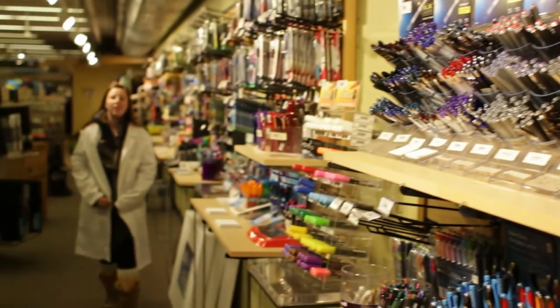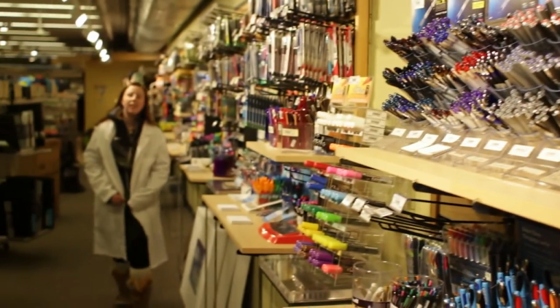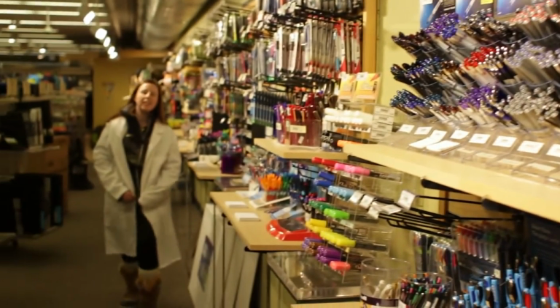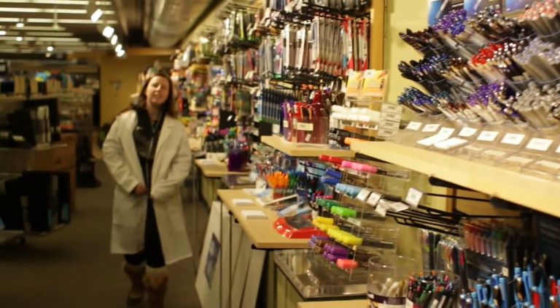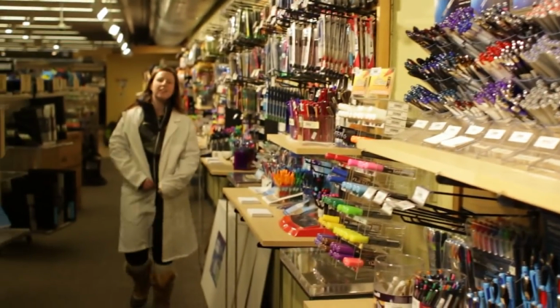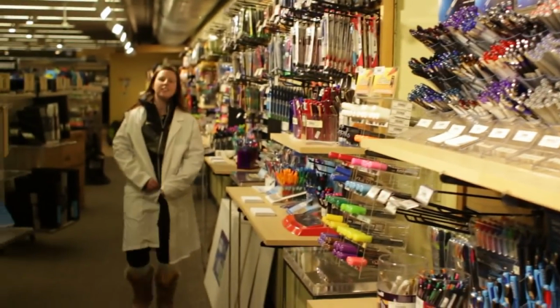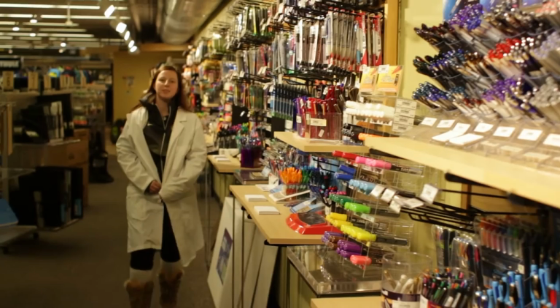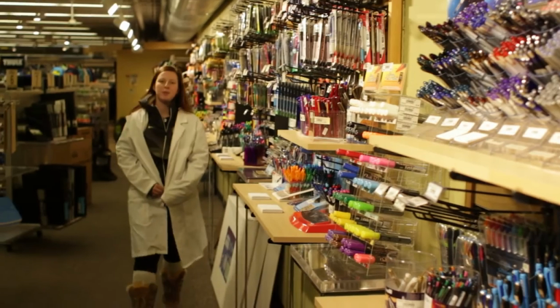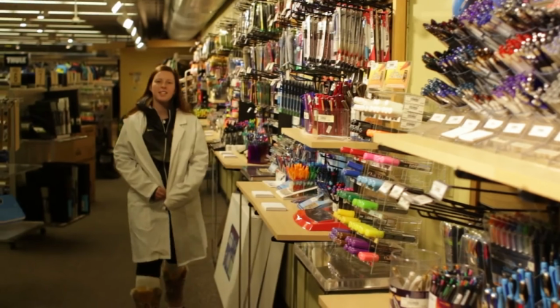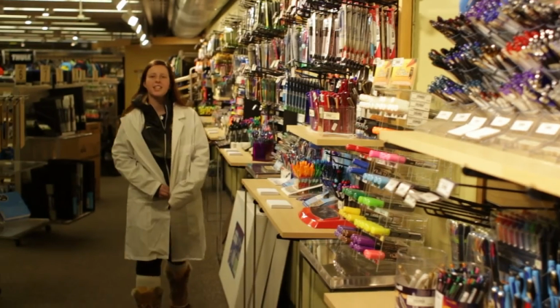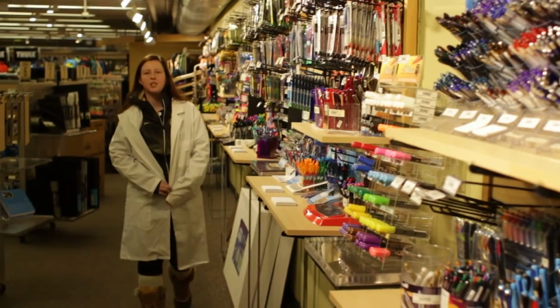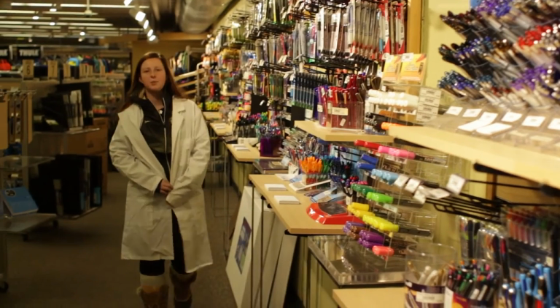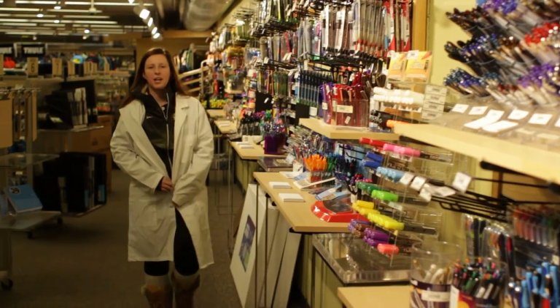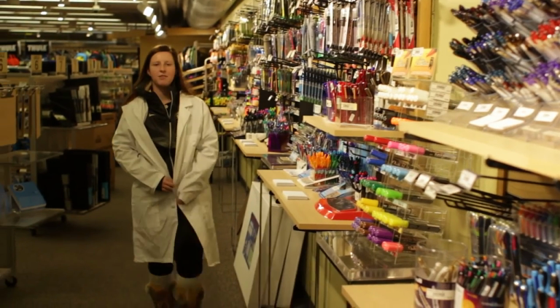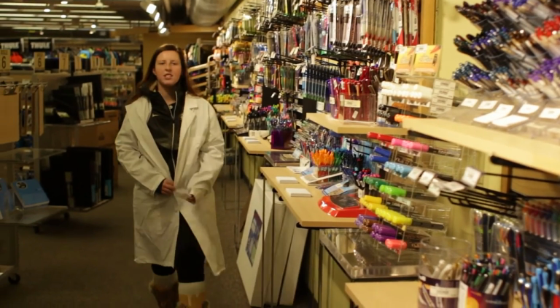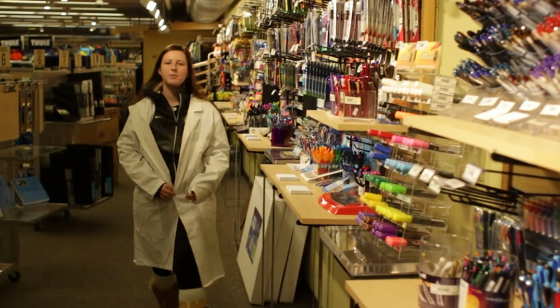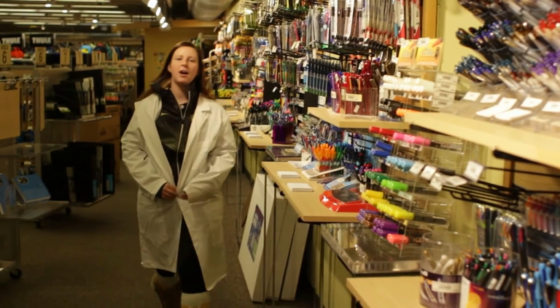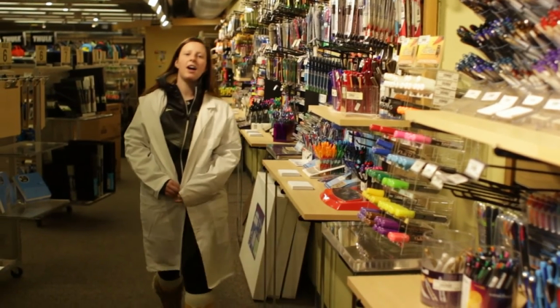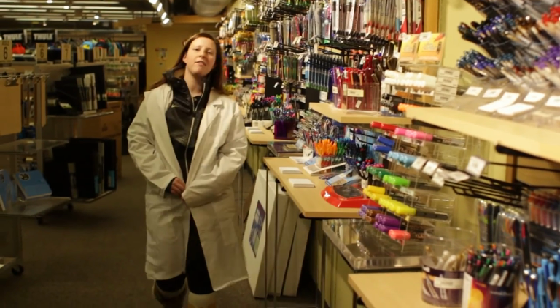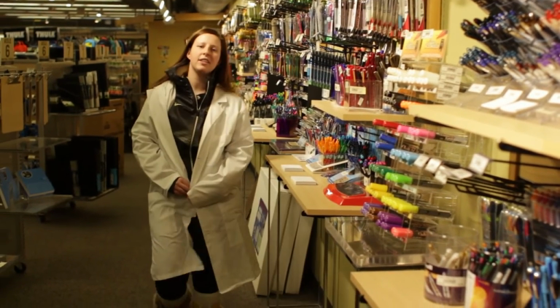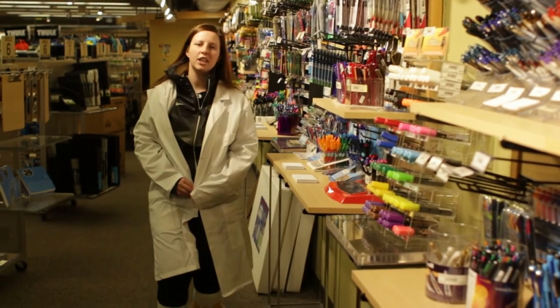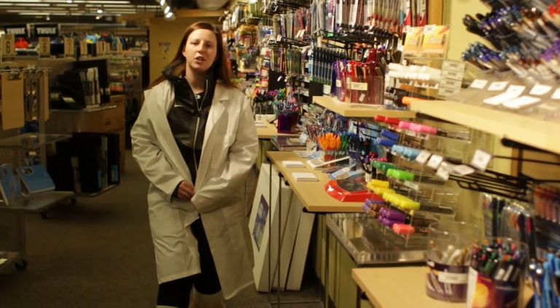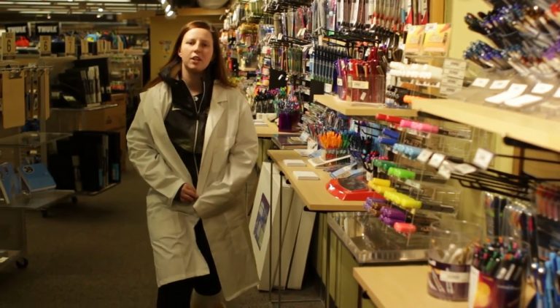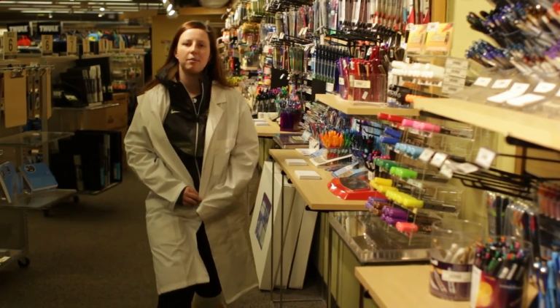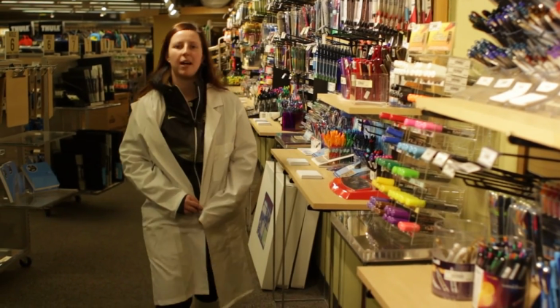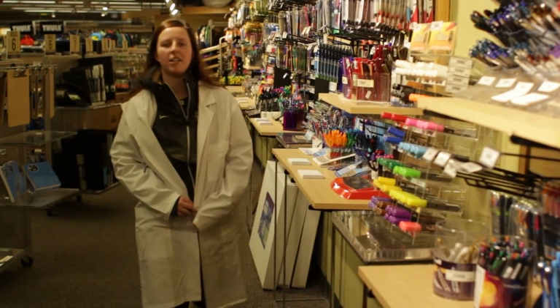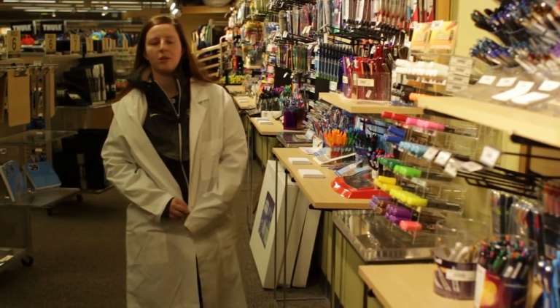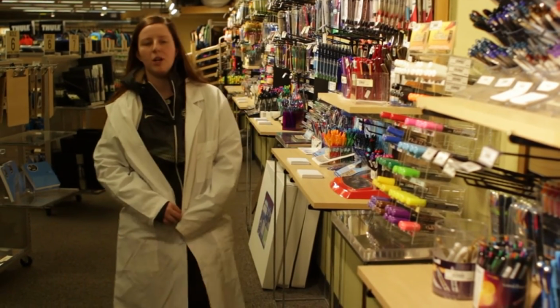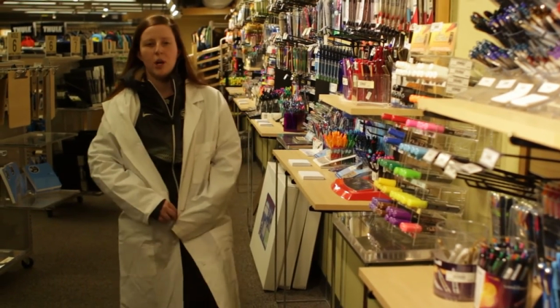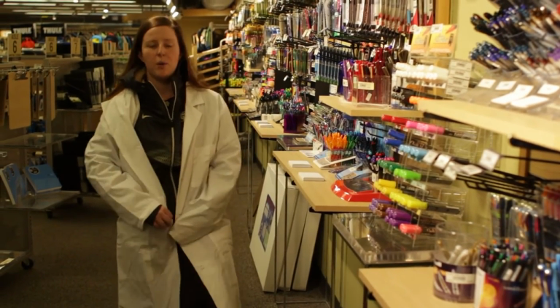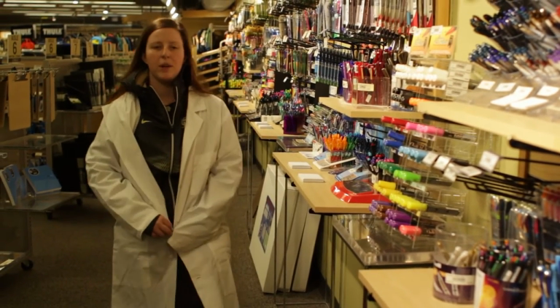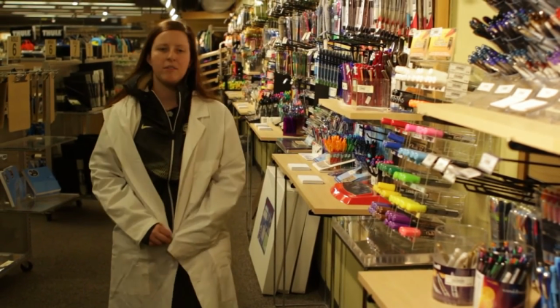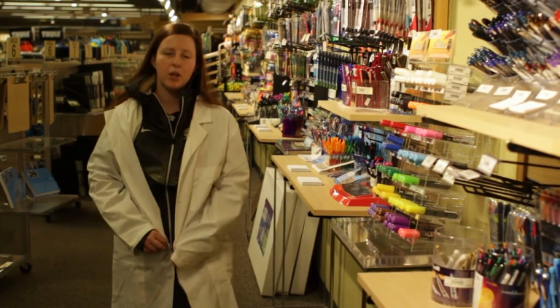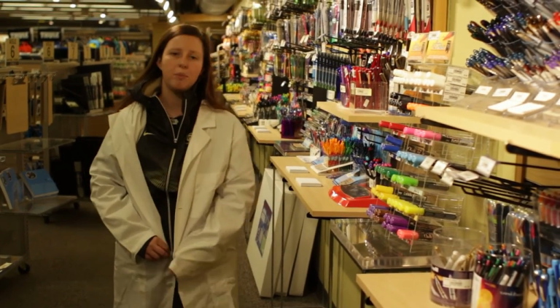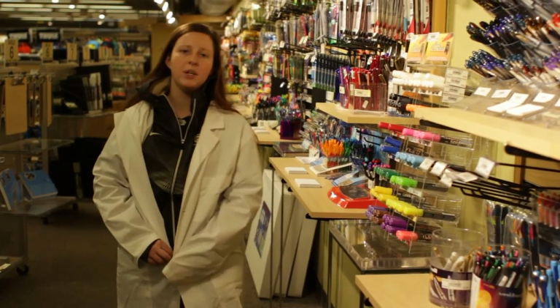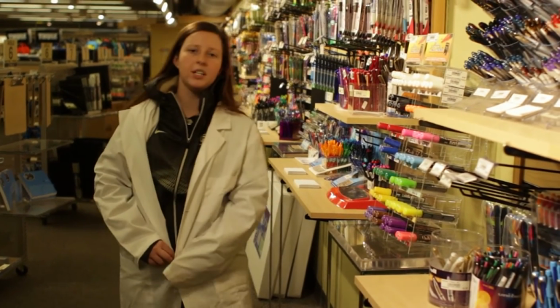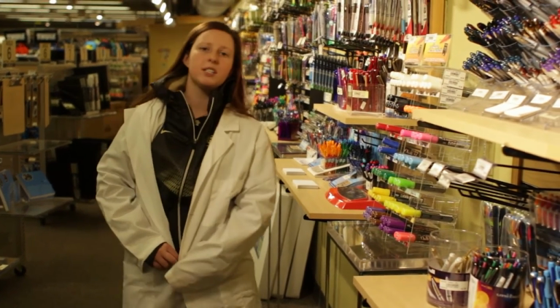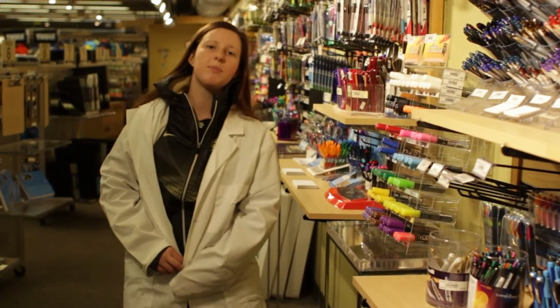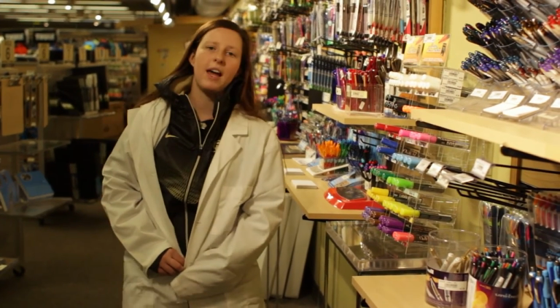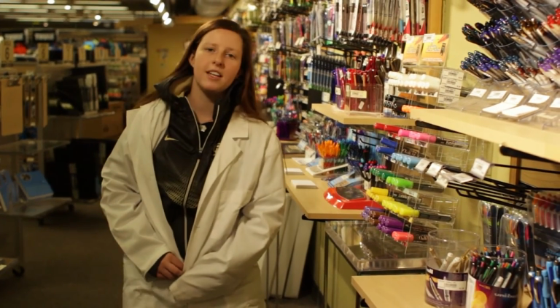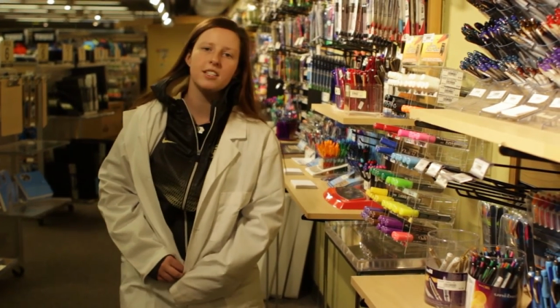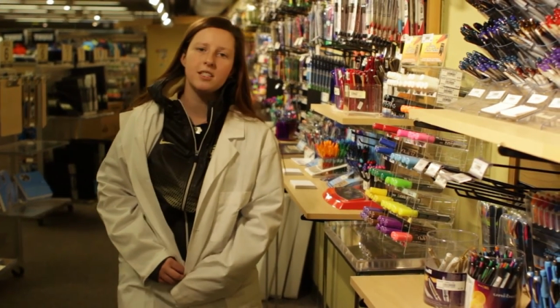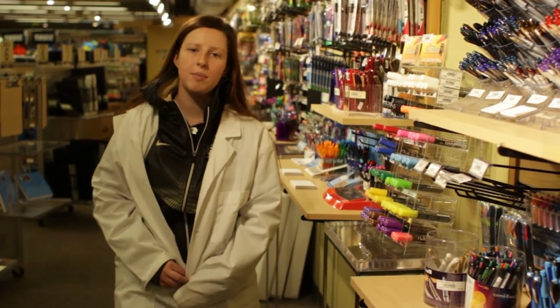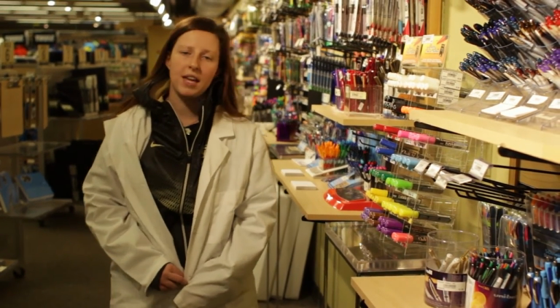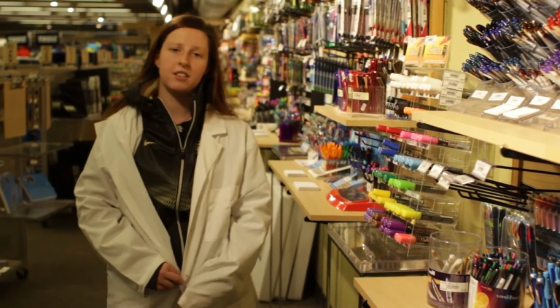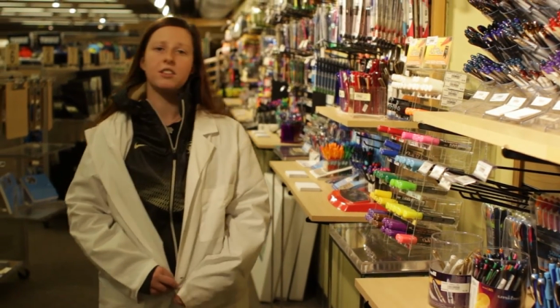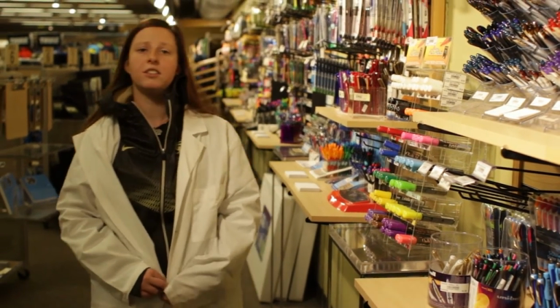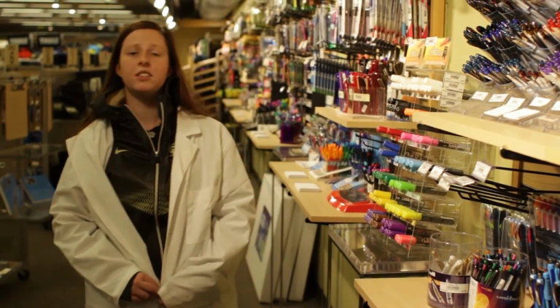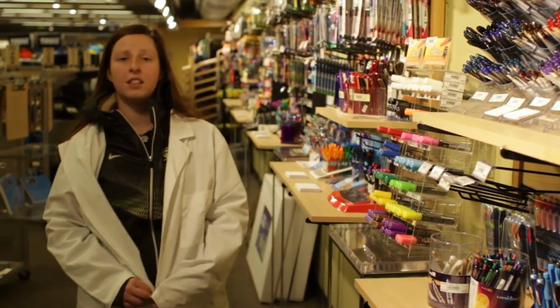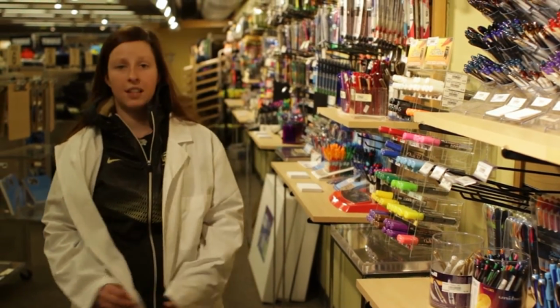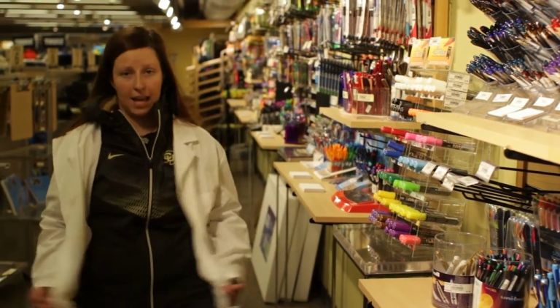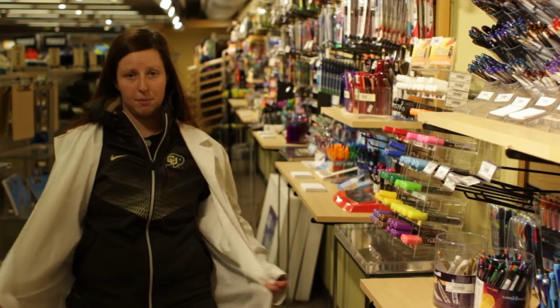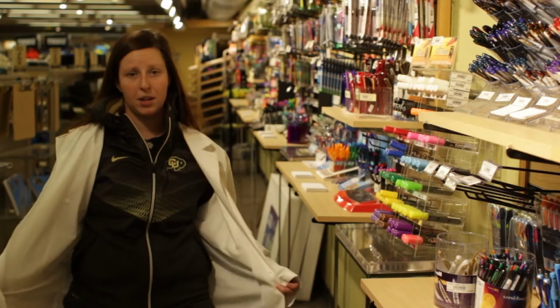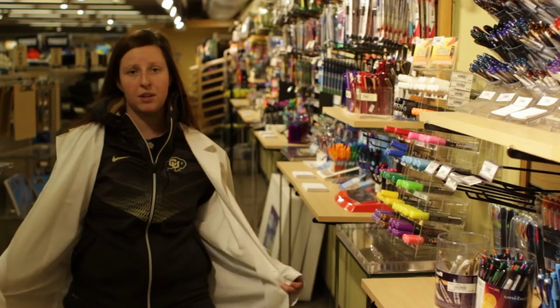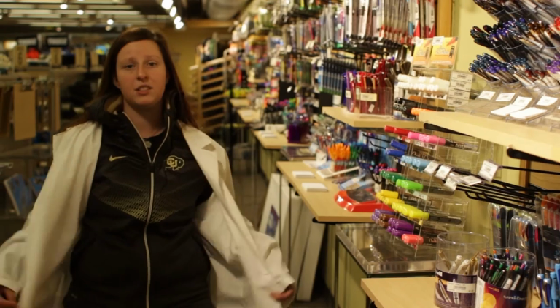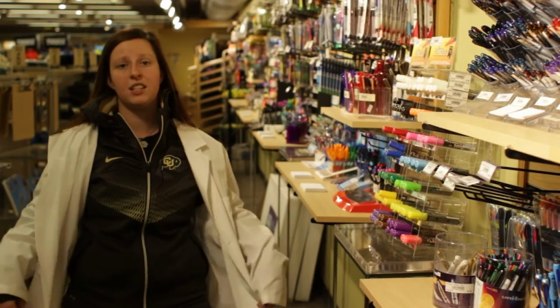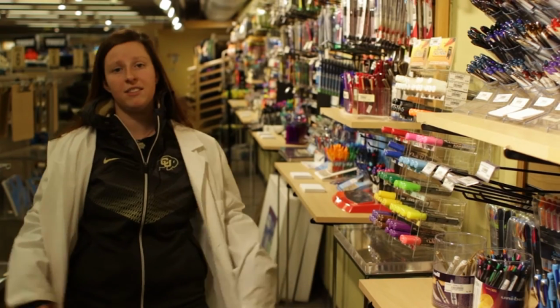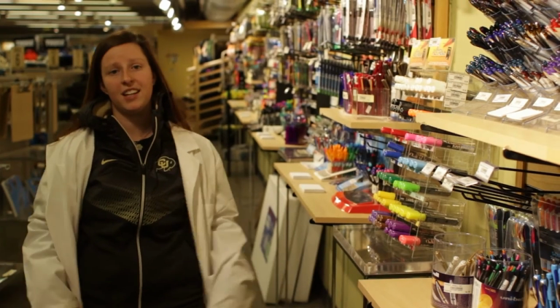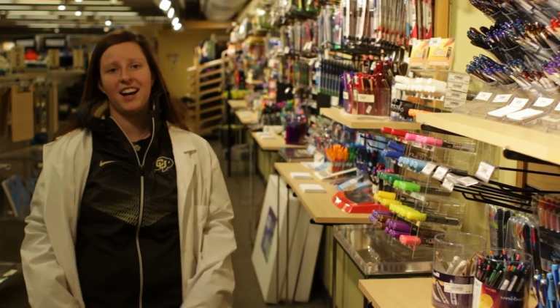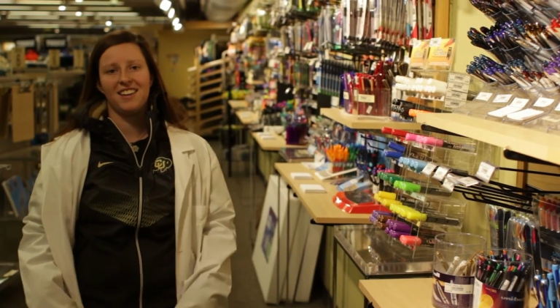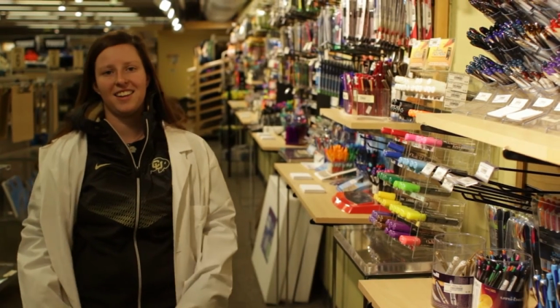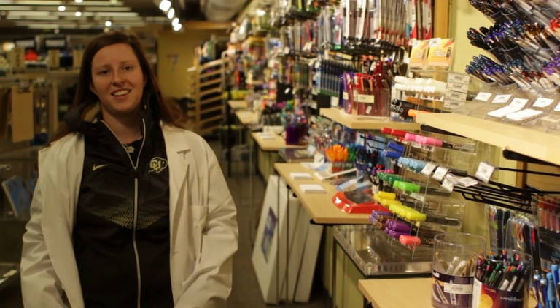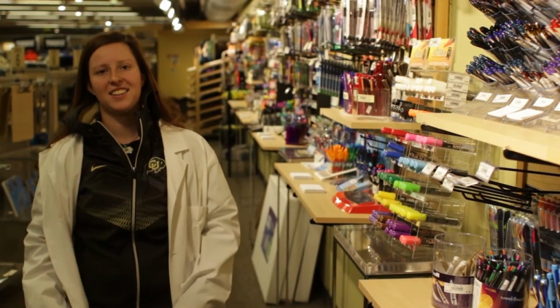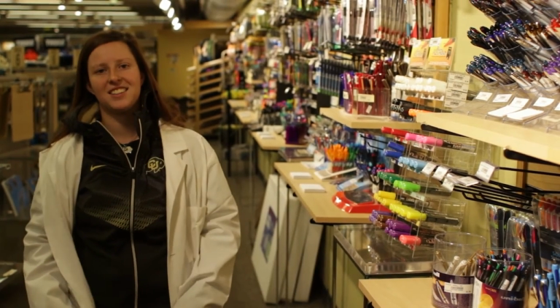Here in our supply section, we have just about everything you can imagine. We have notebooks, pens, pencils, lab coats, and even highlighters.